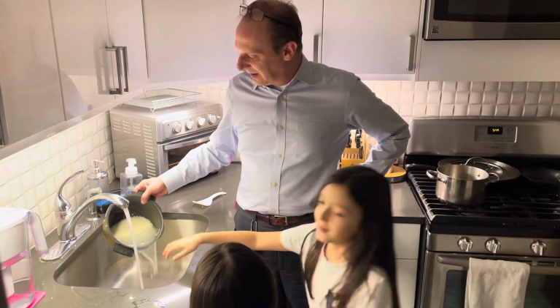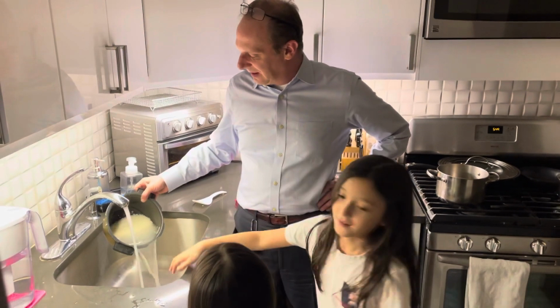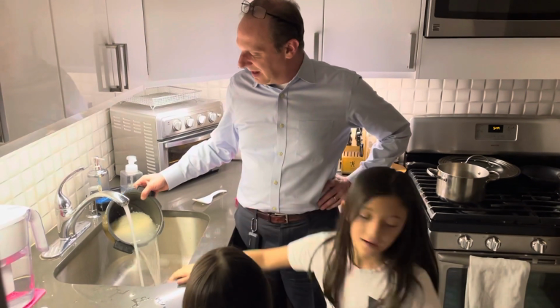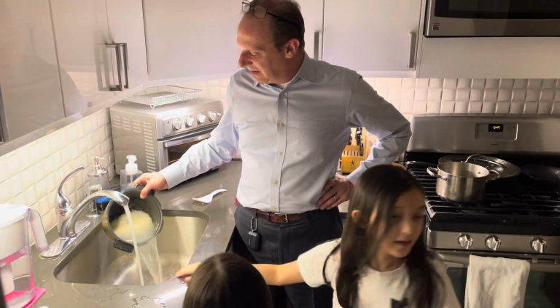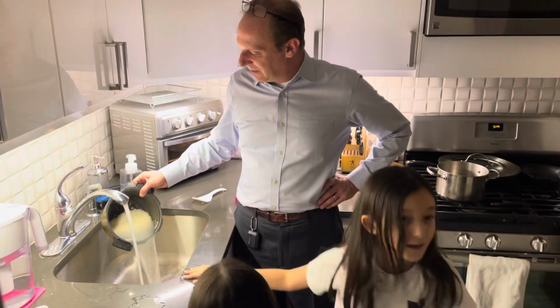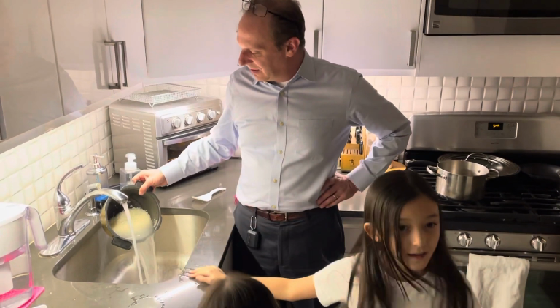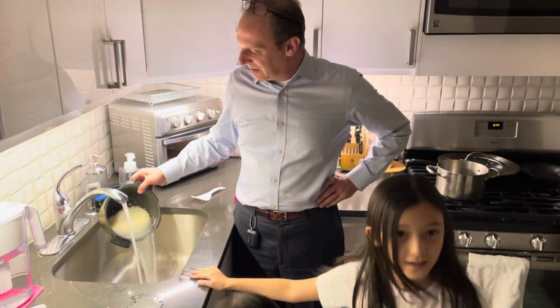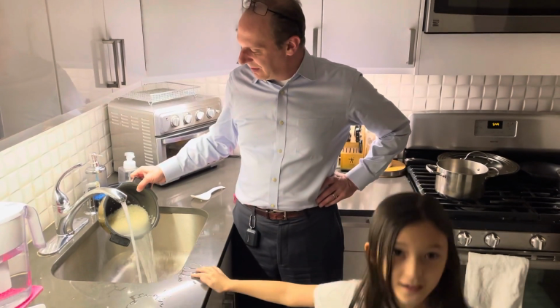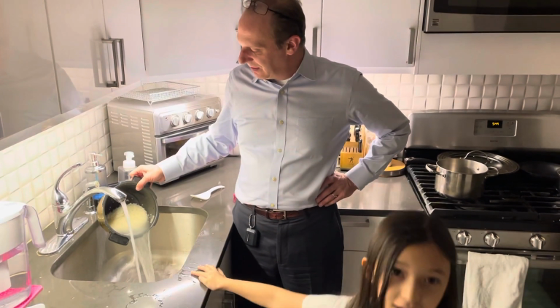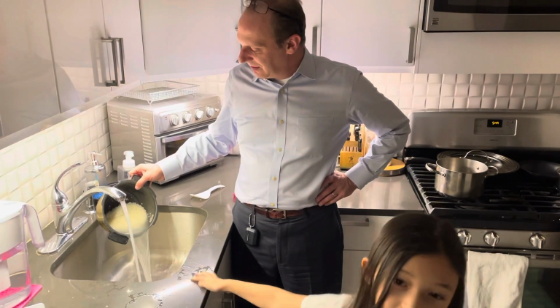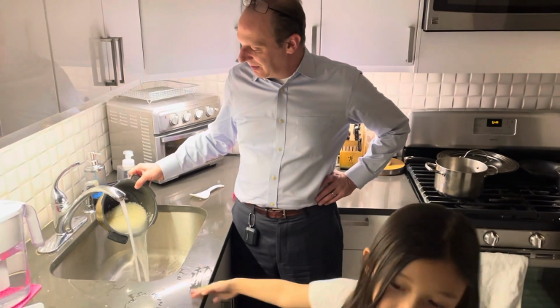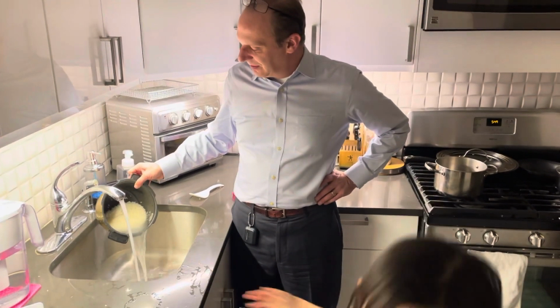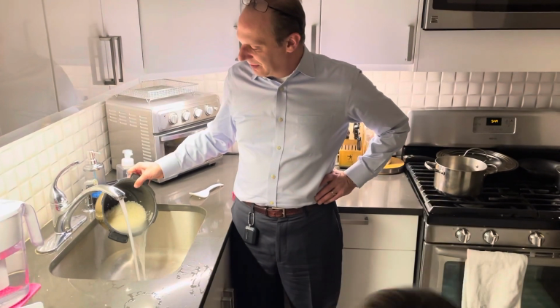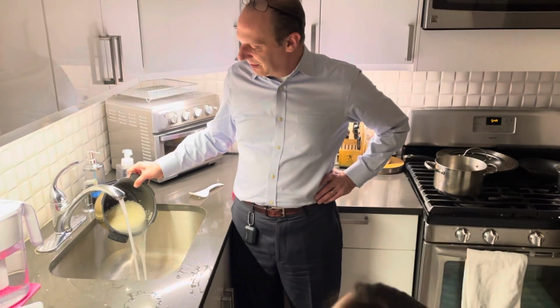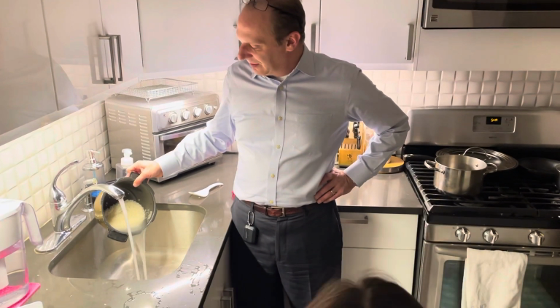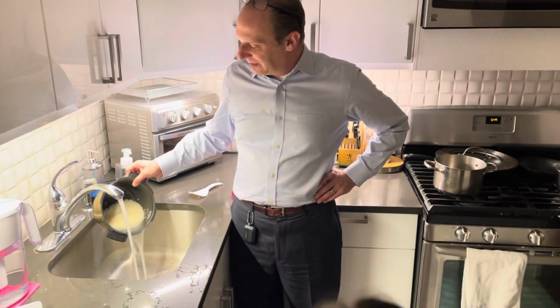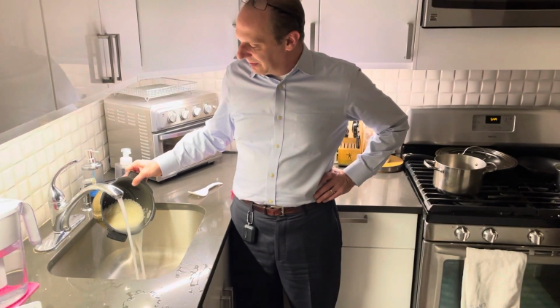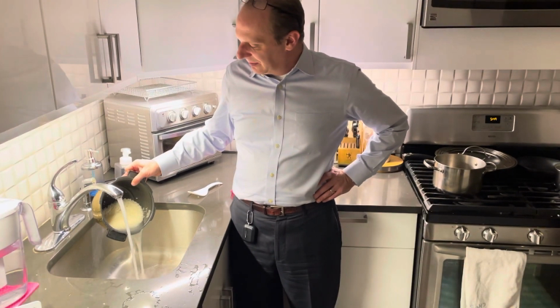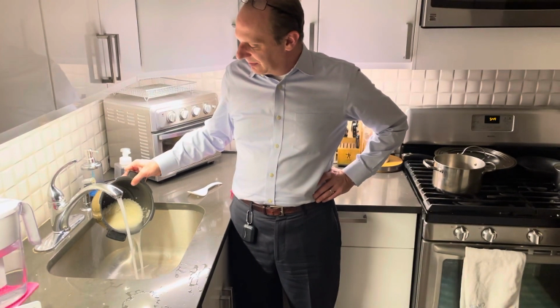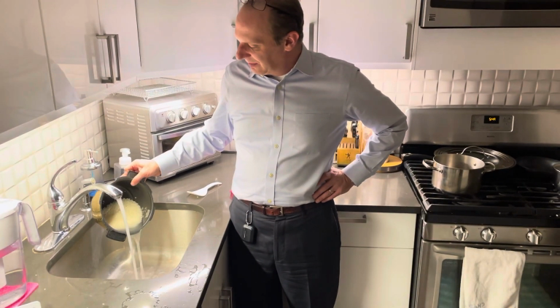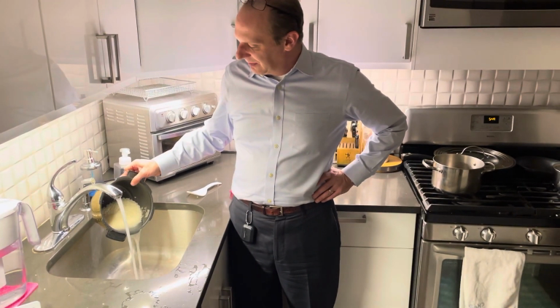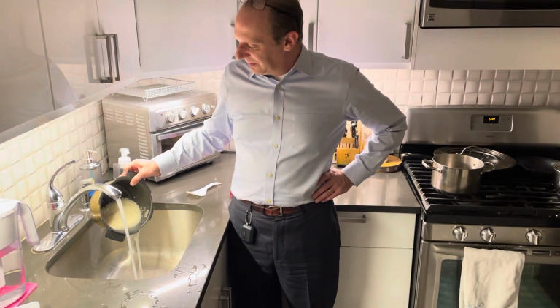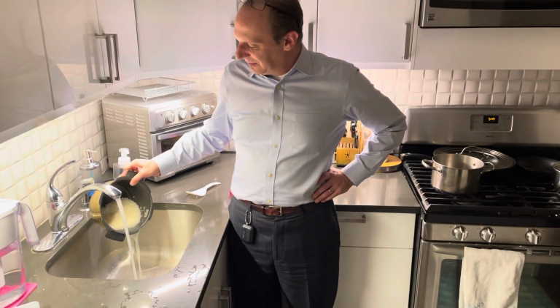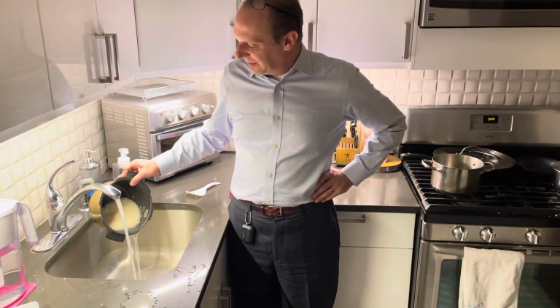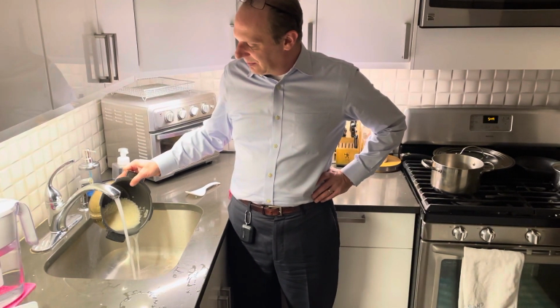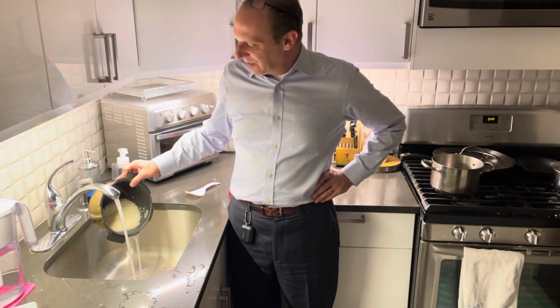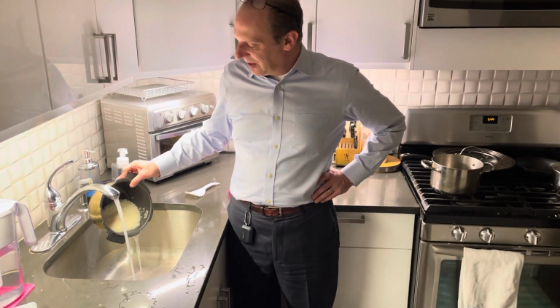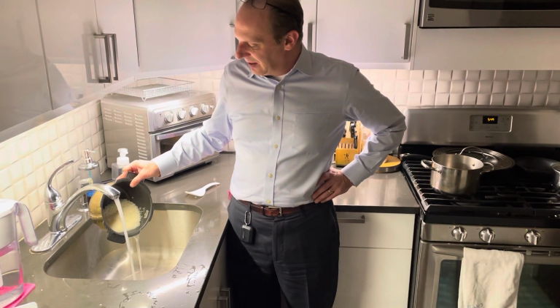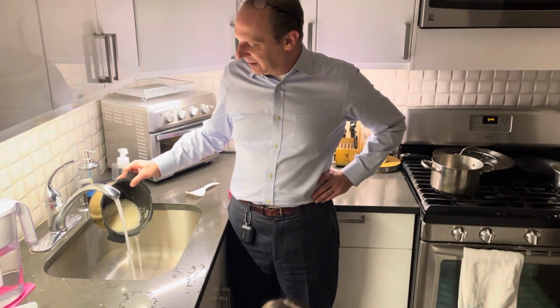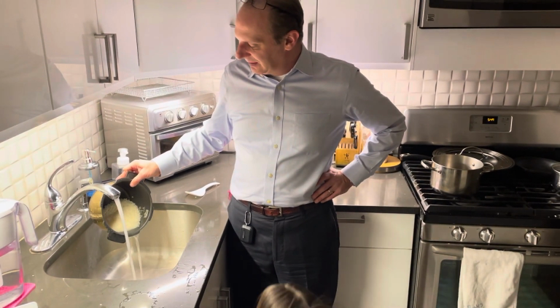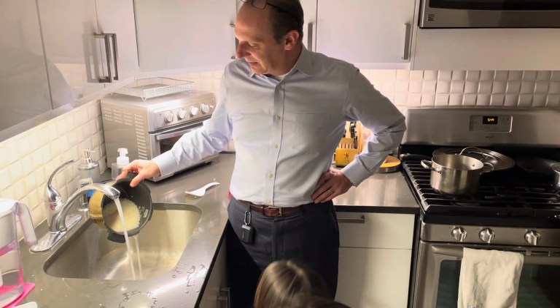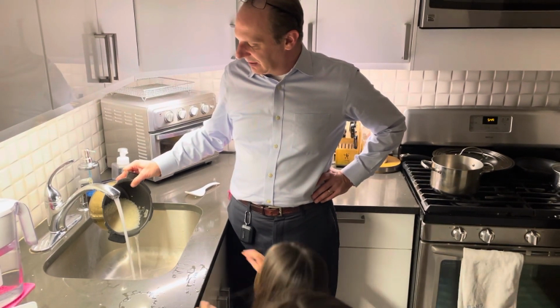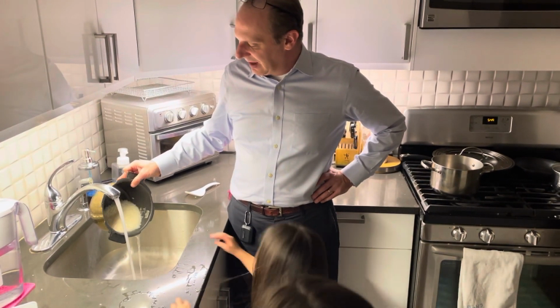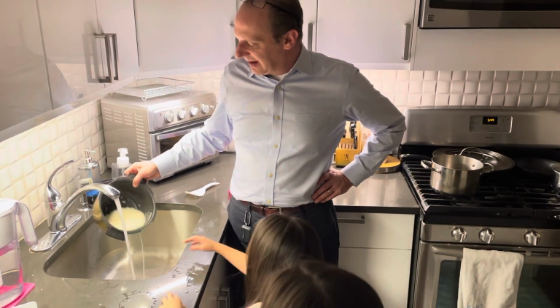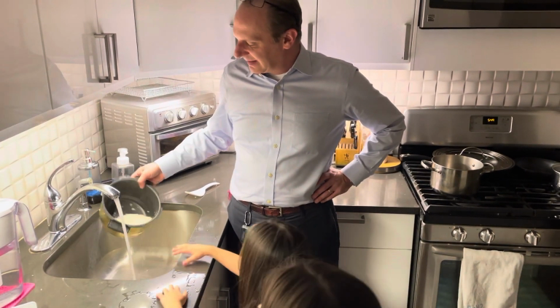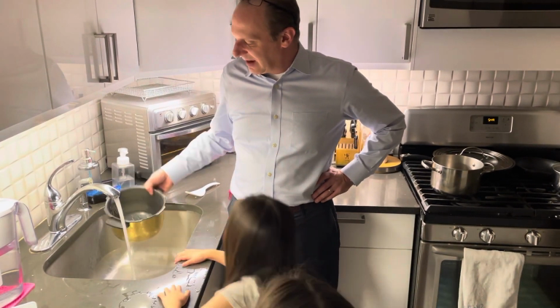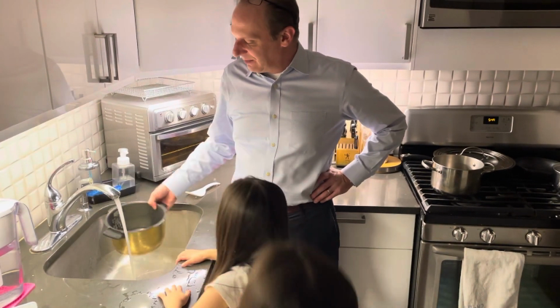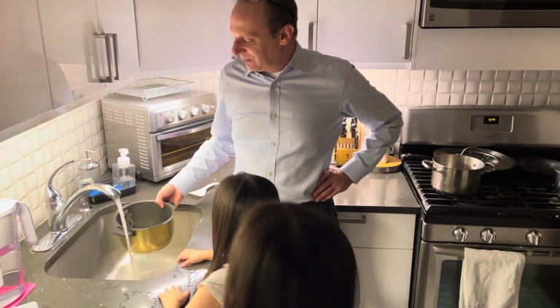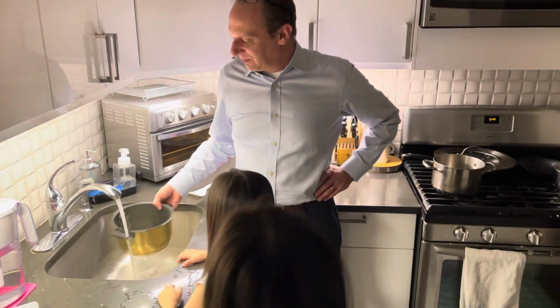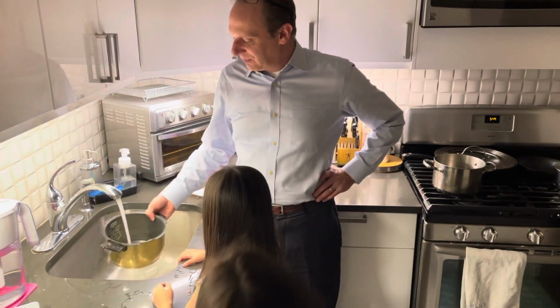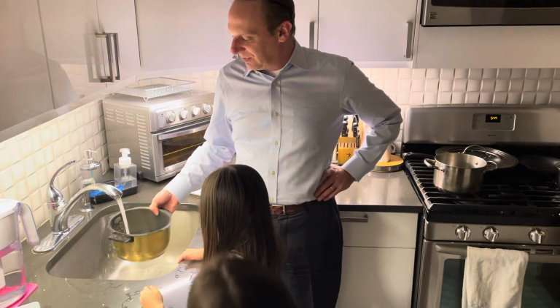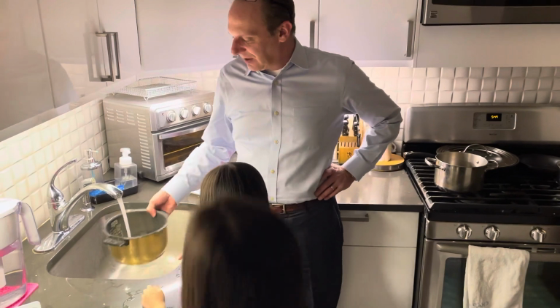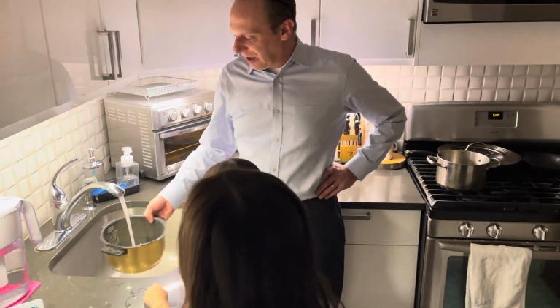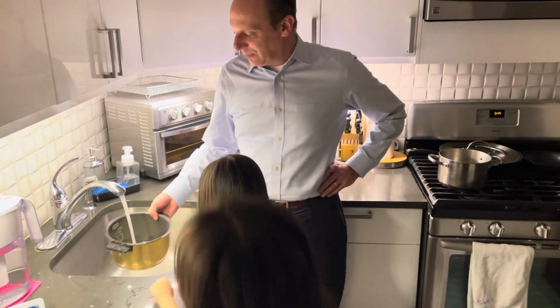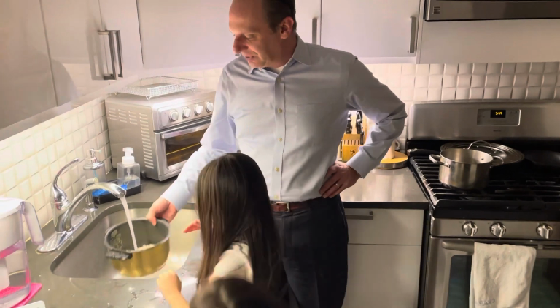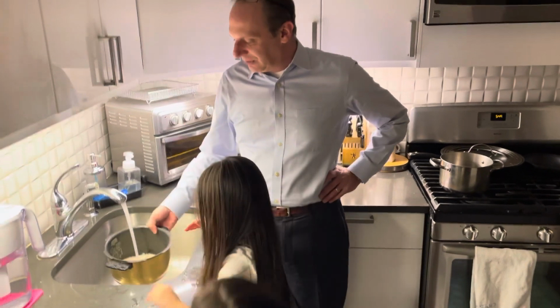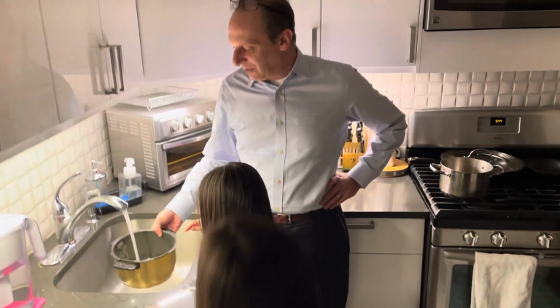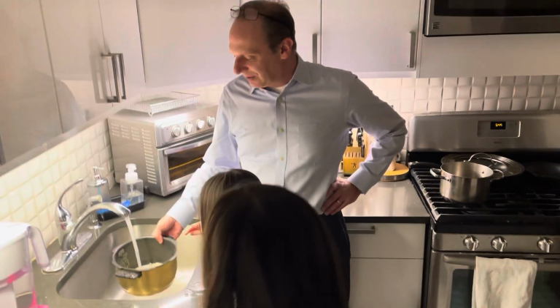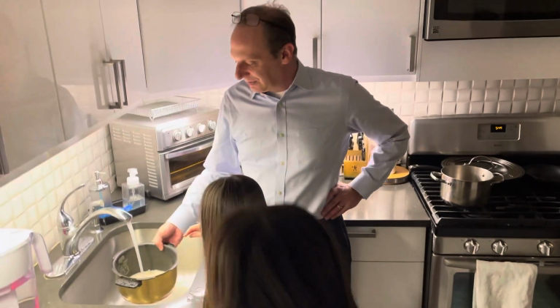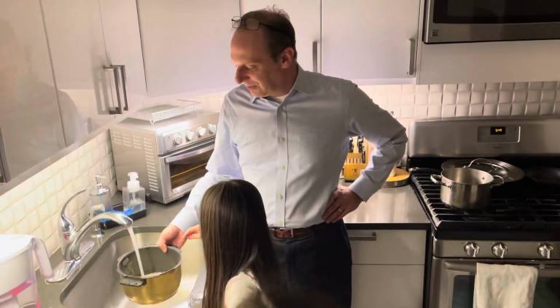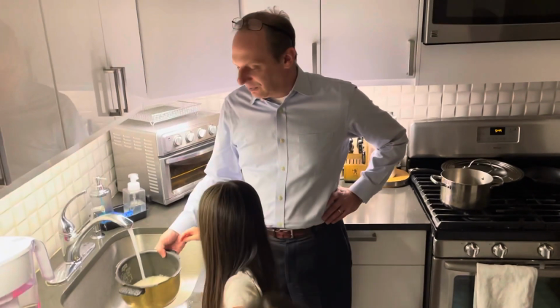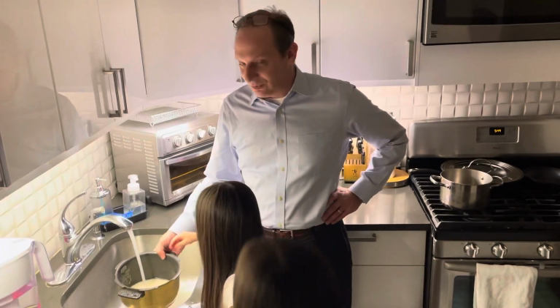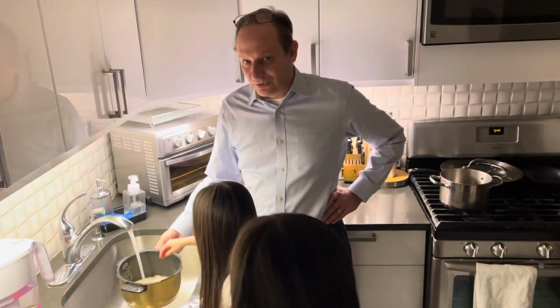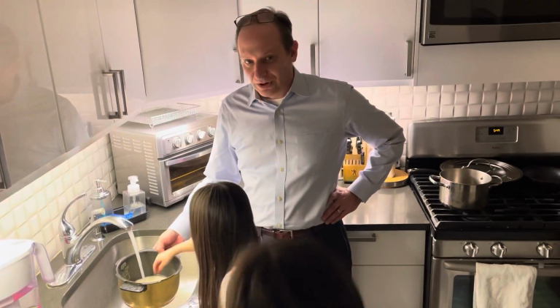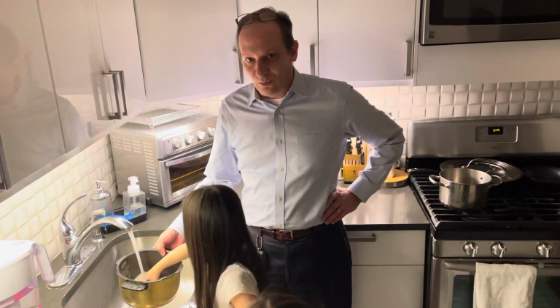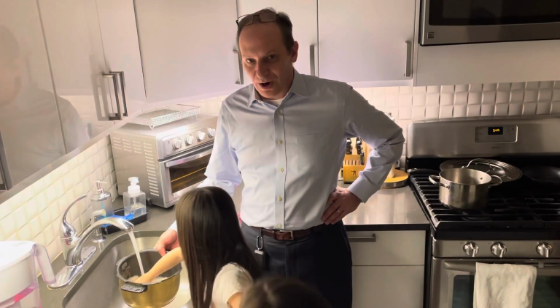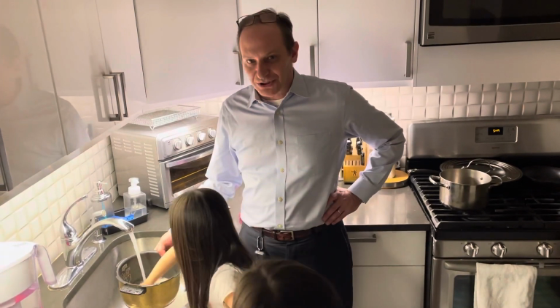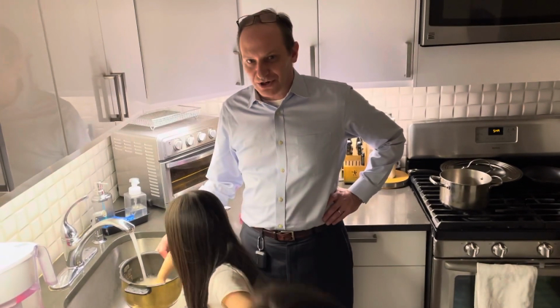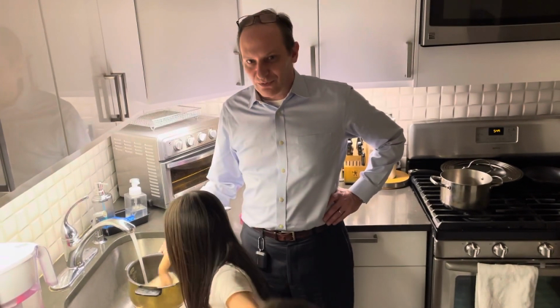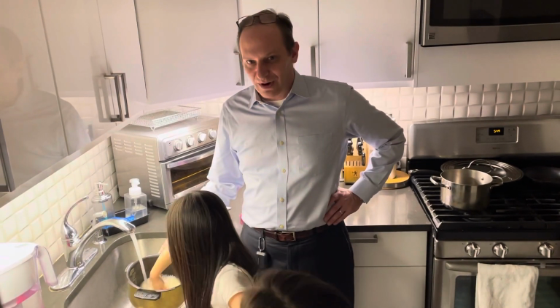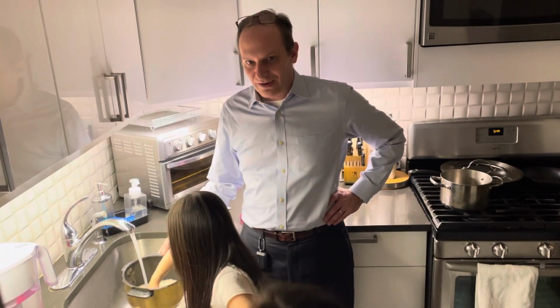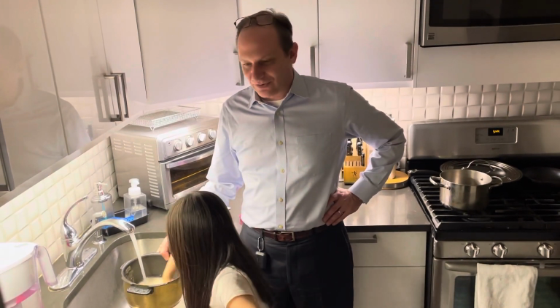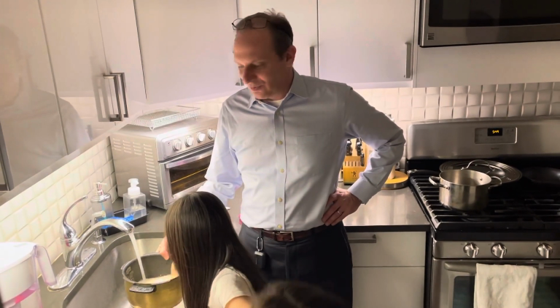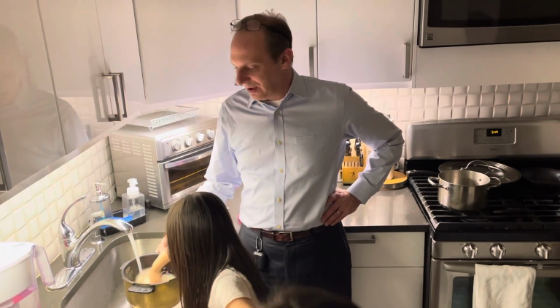All right Ava, number eight — this is our last time. How many times do we want to wash our rice? We really wash our rice well.